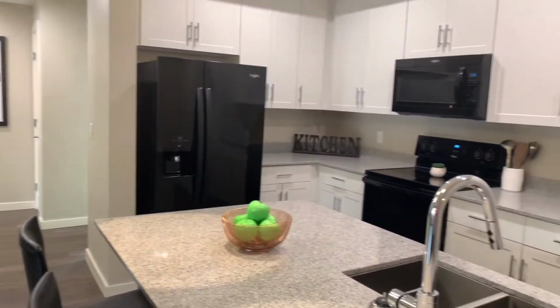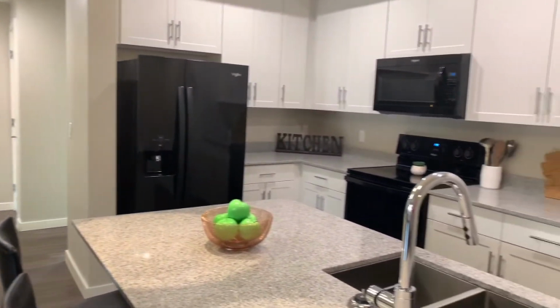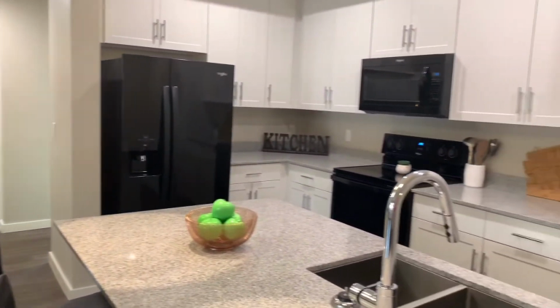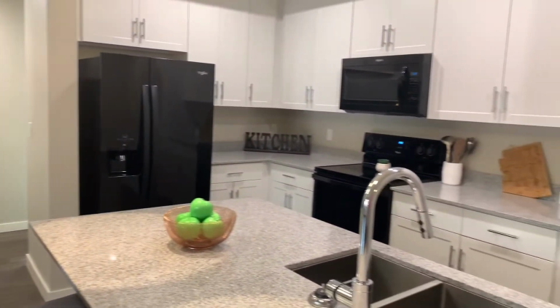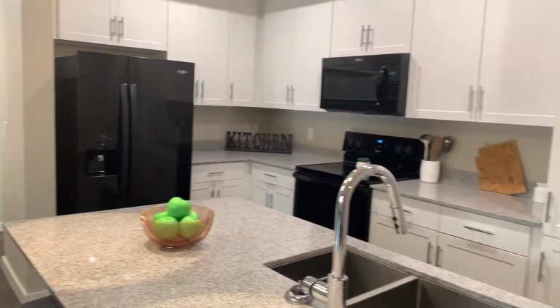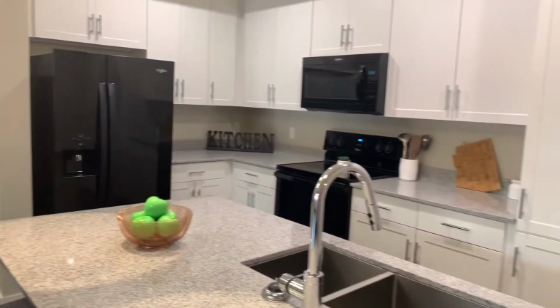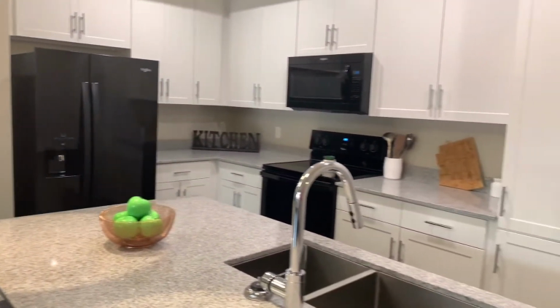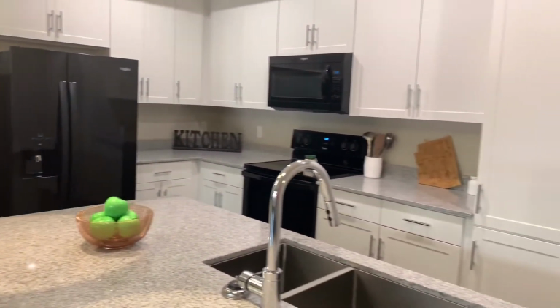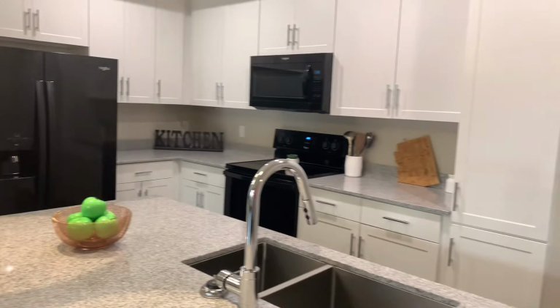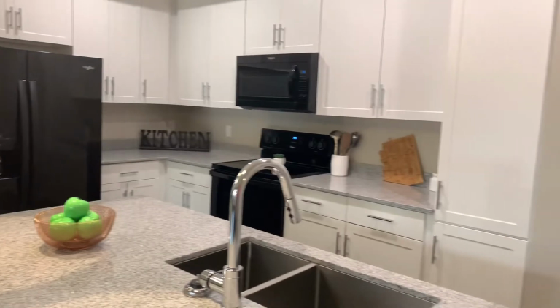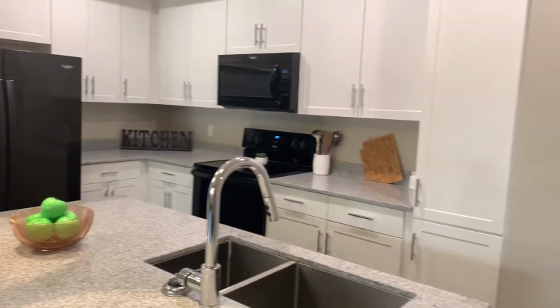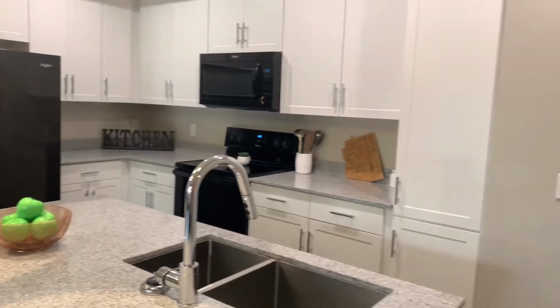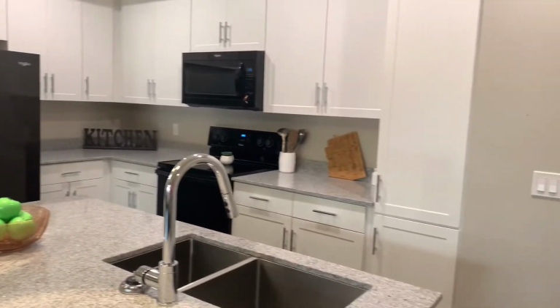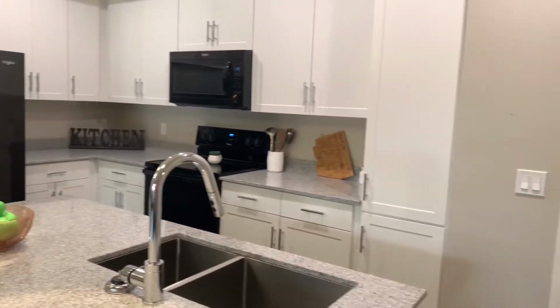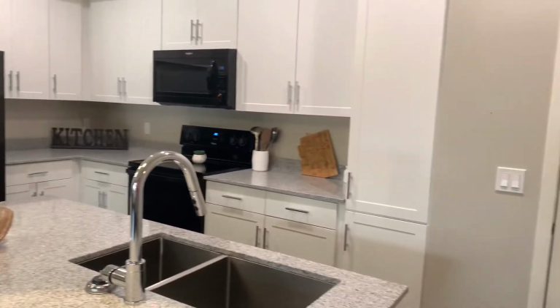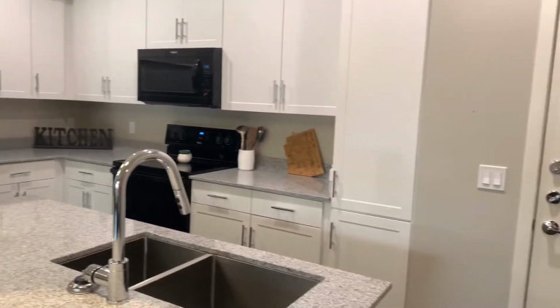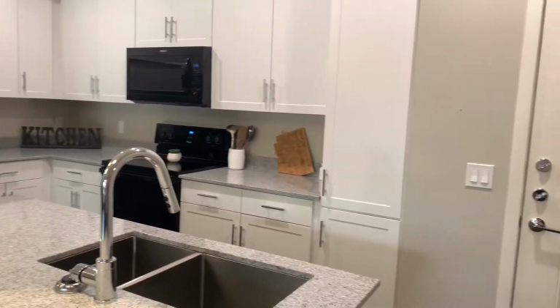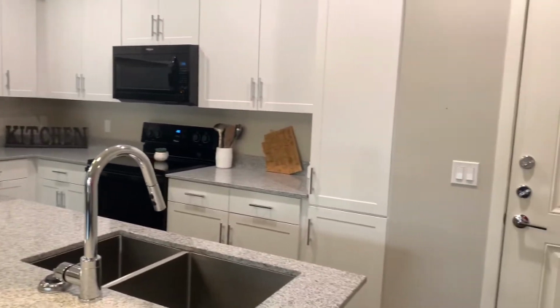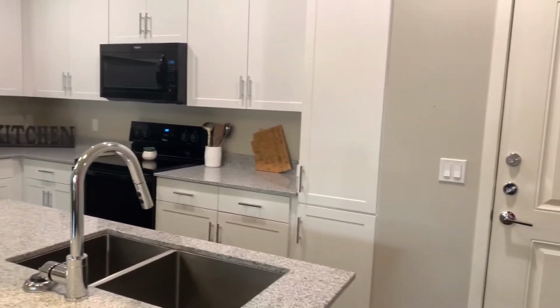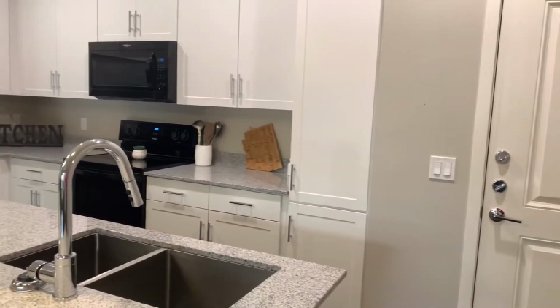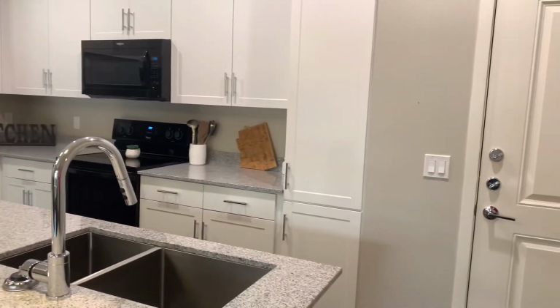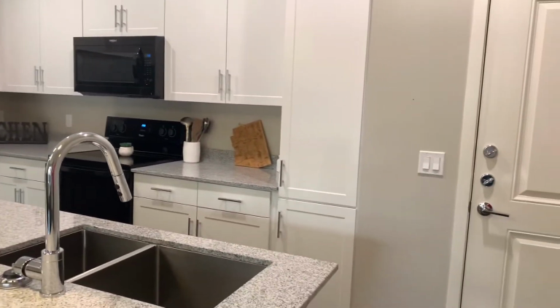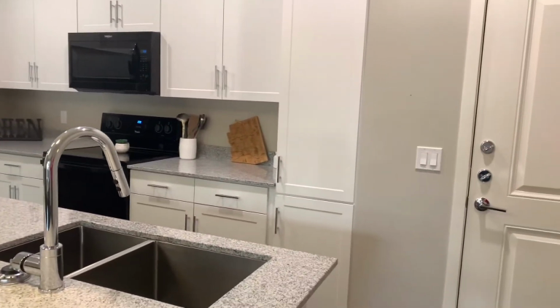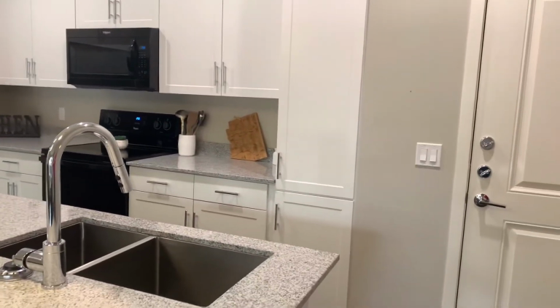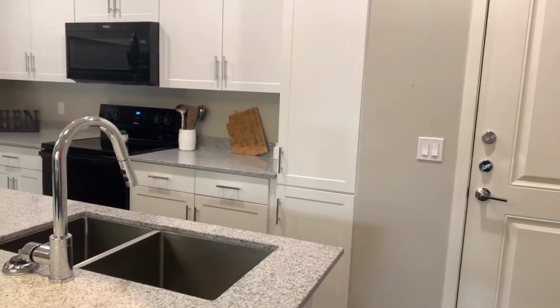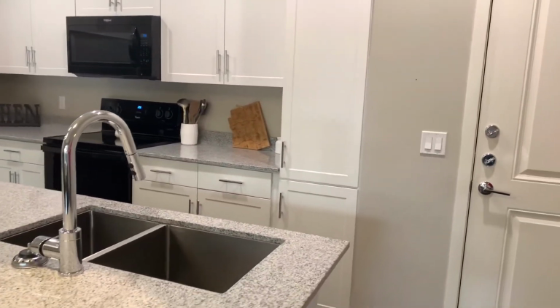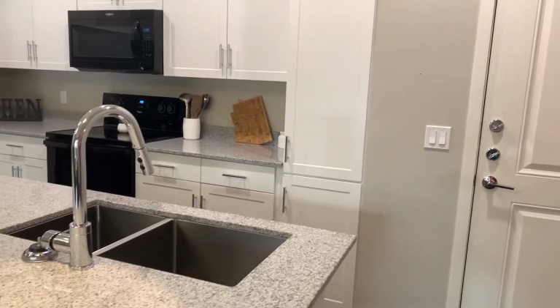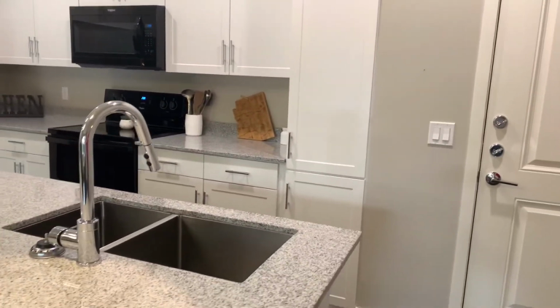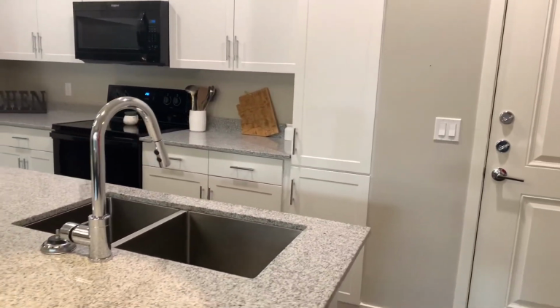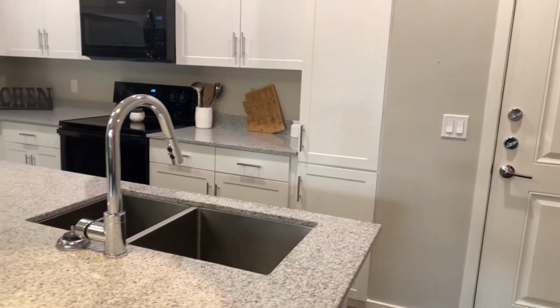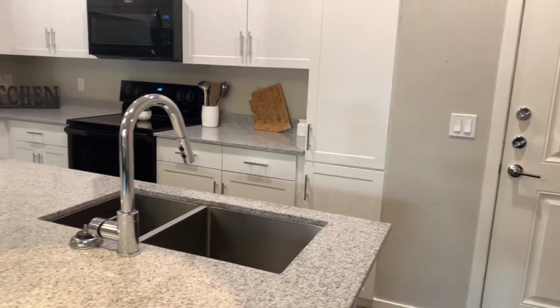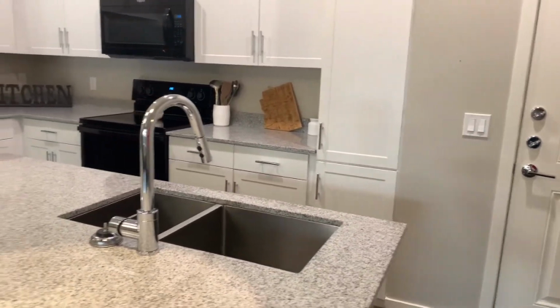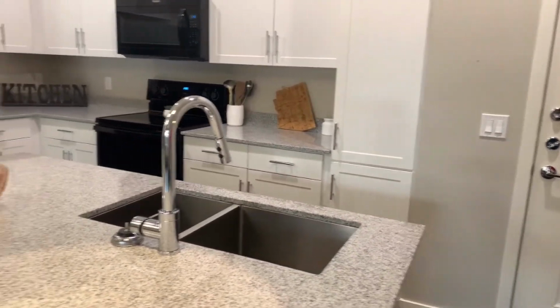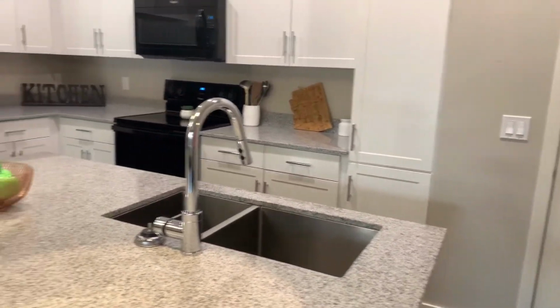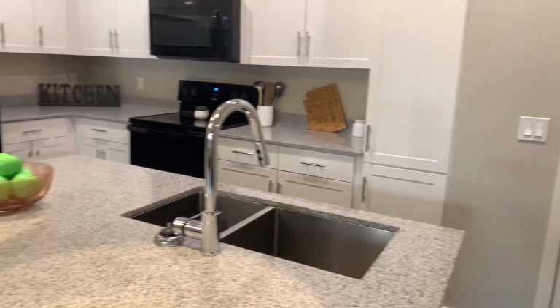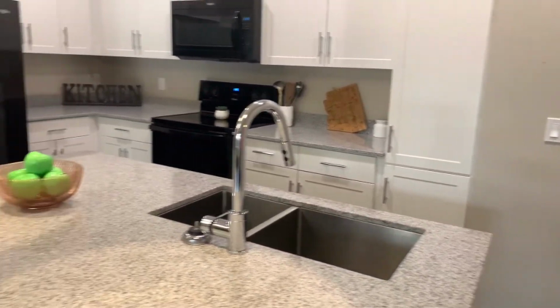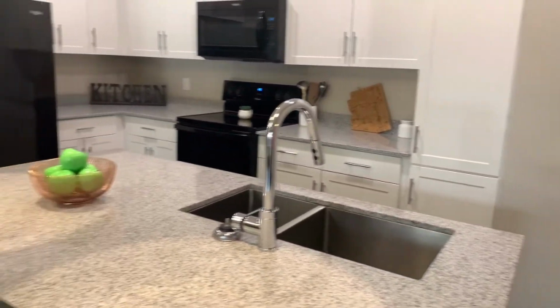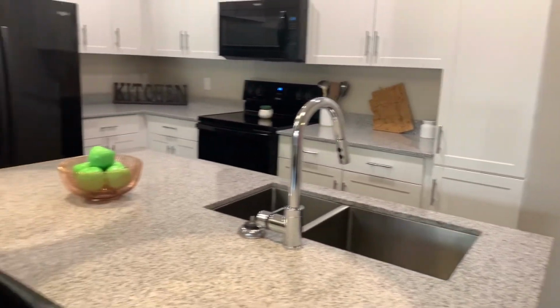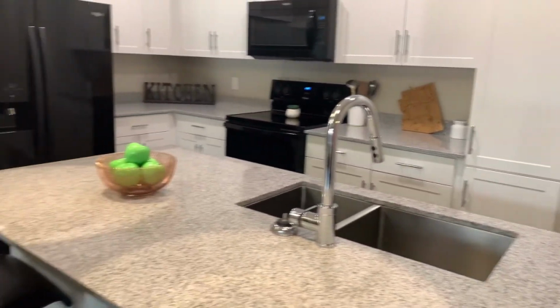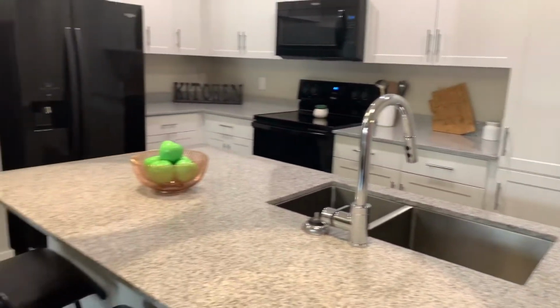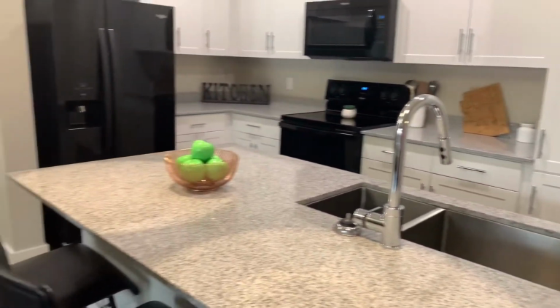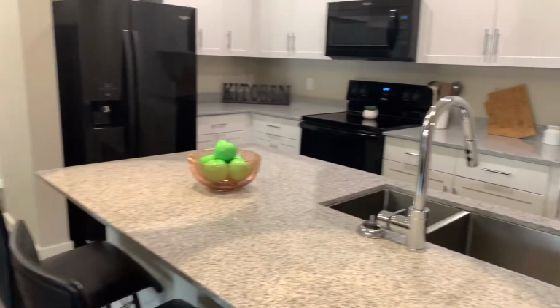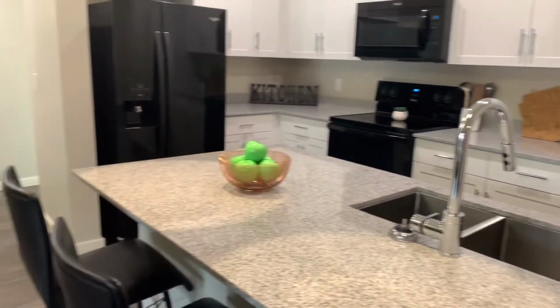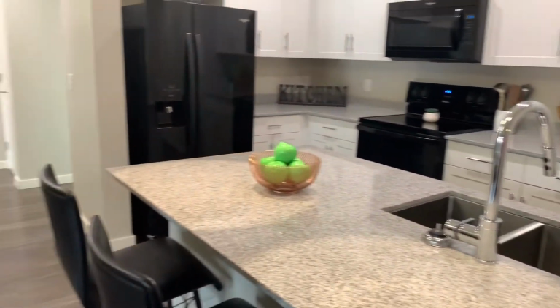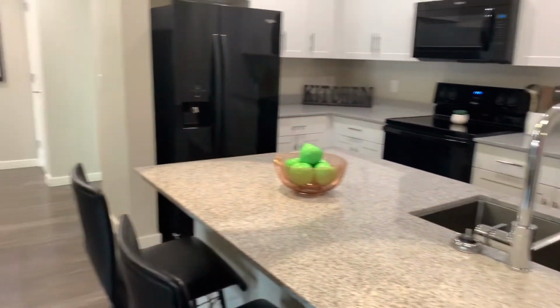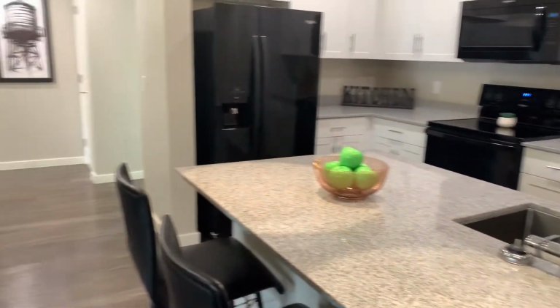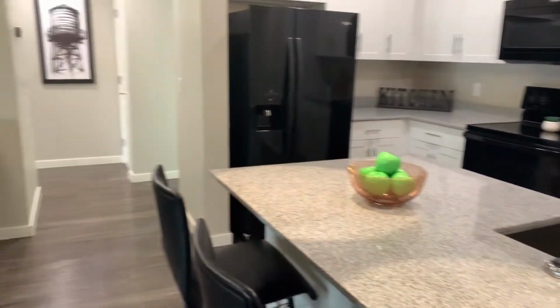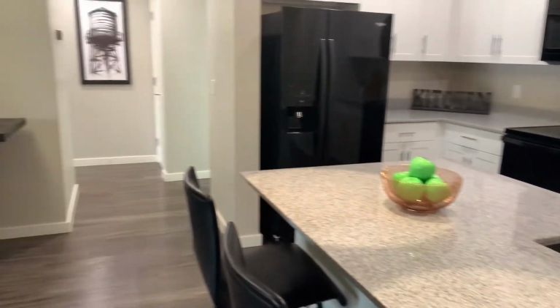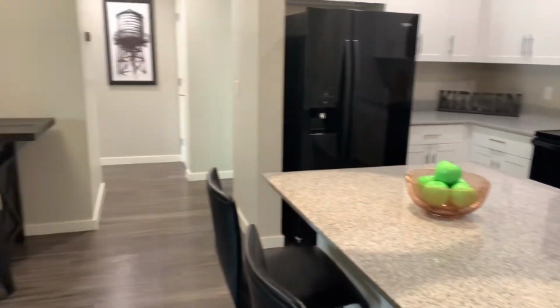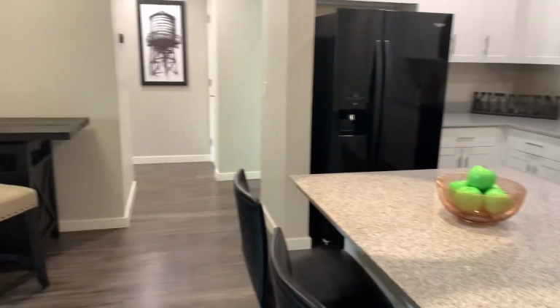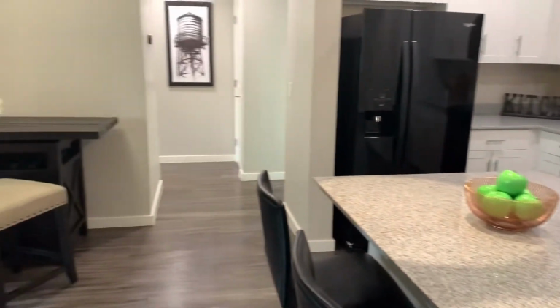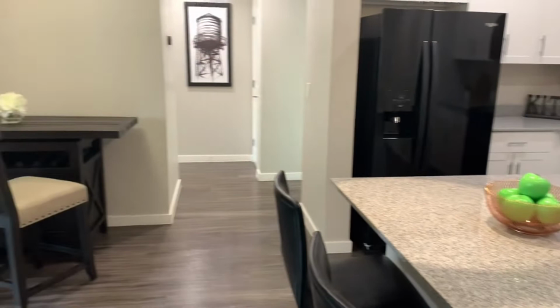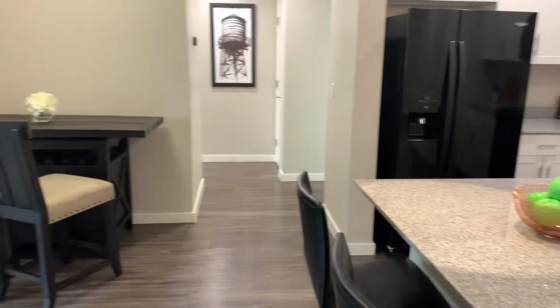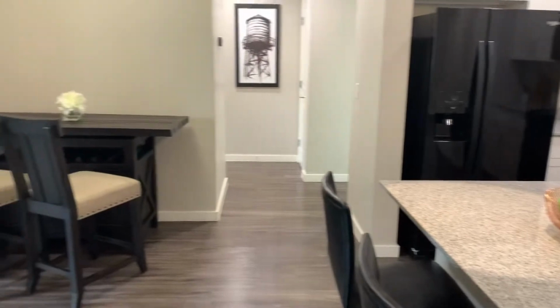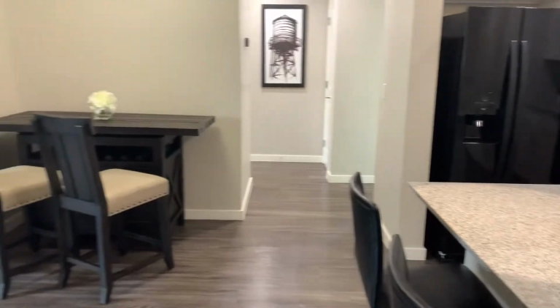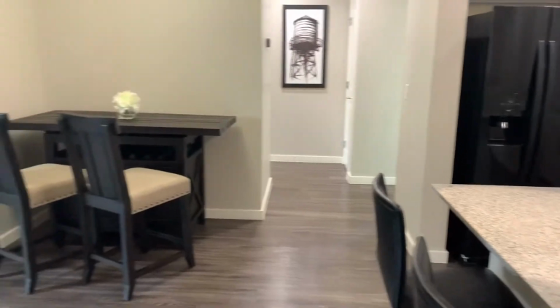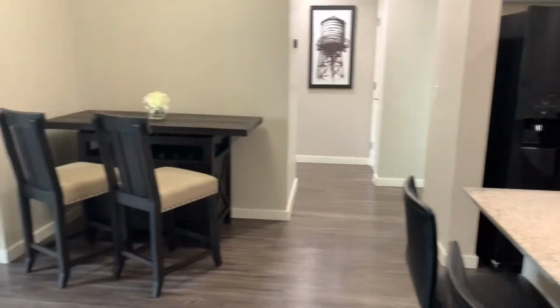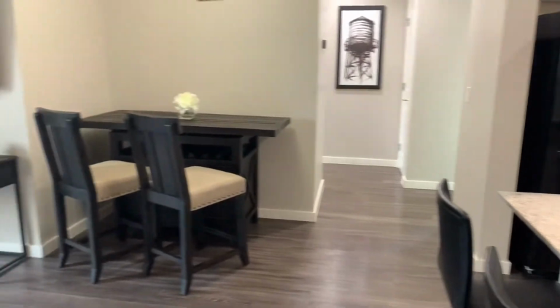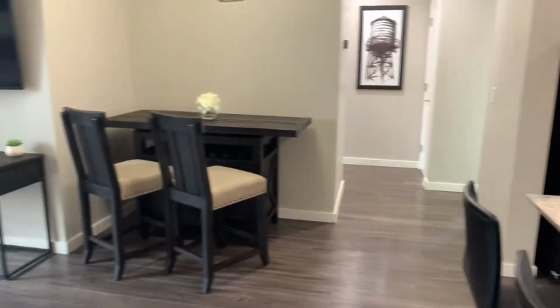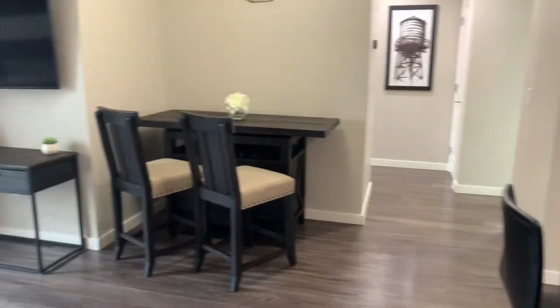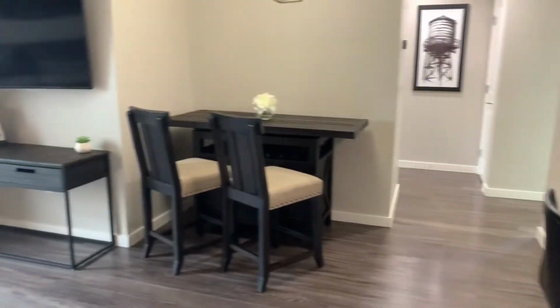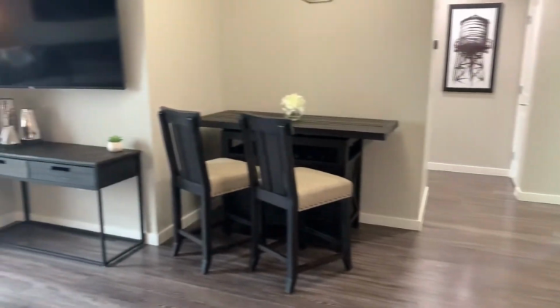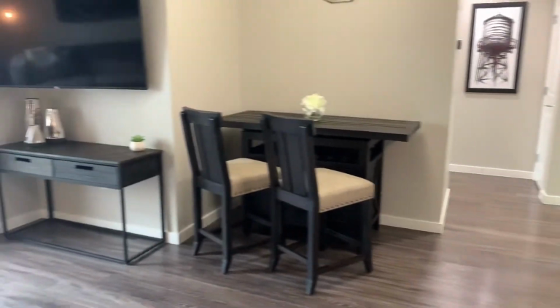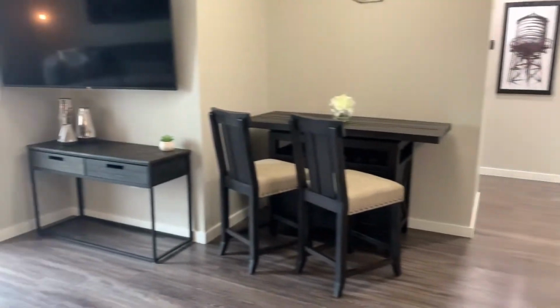Entering into the unit through the kitchen, which opens up to the living and dining room areas, where you'll notice a ton of great natural lighting.